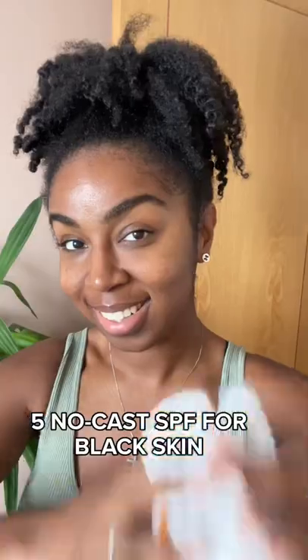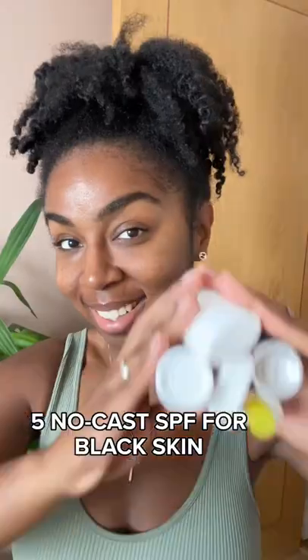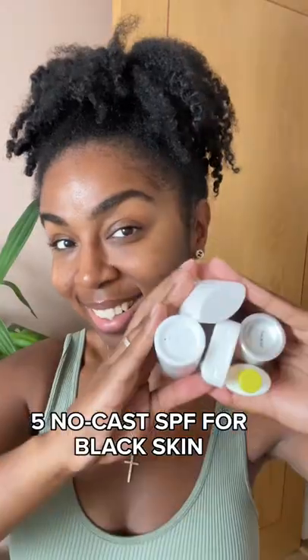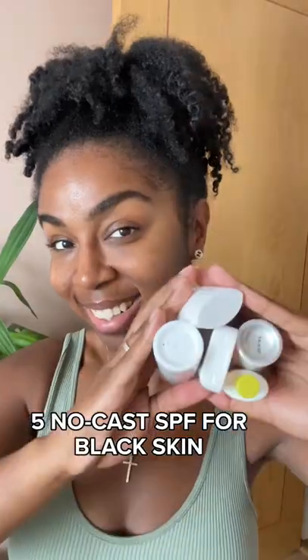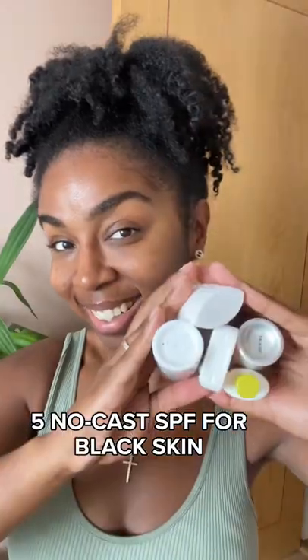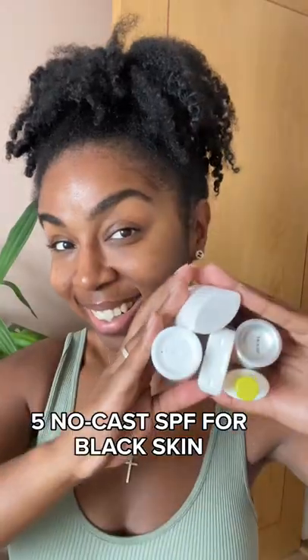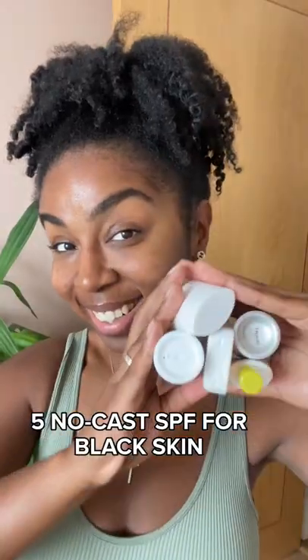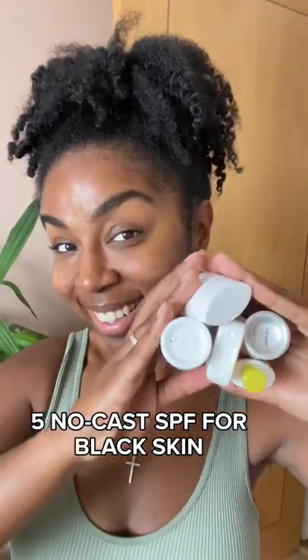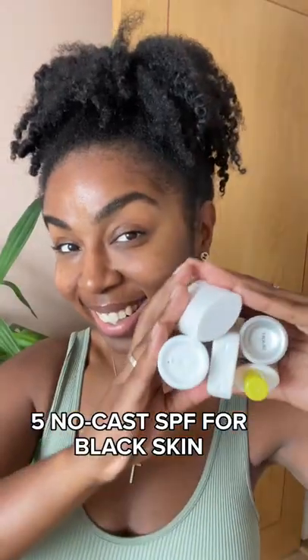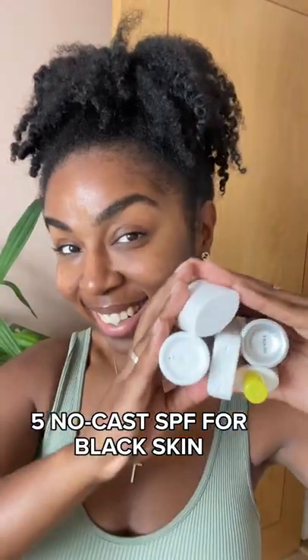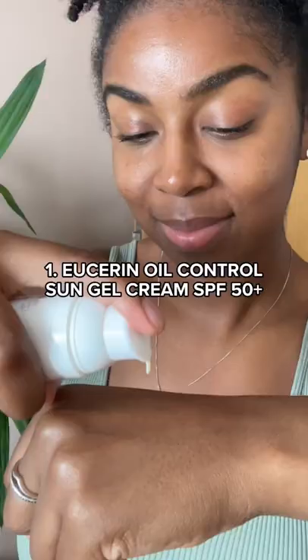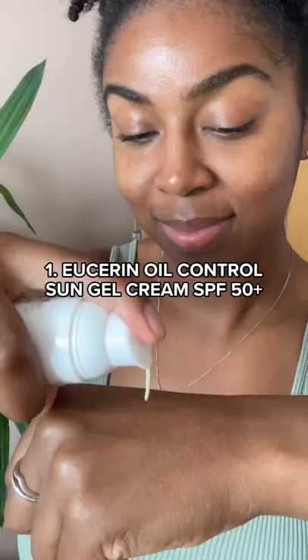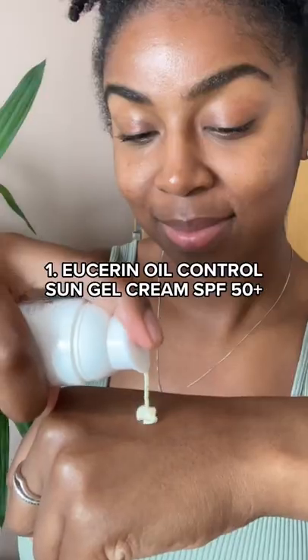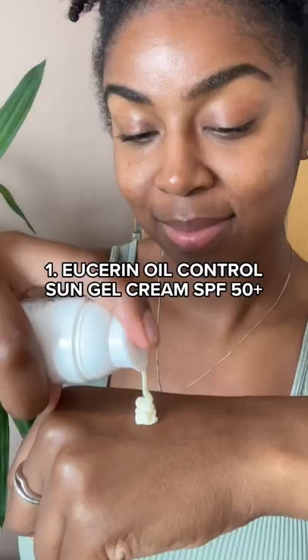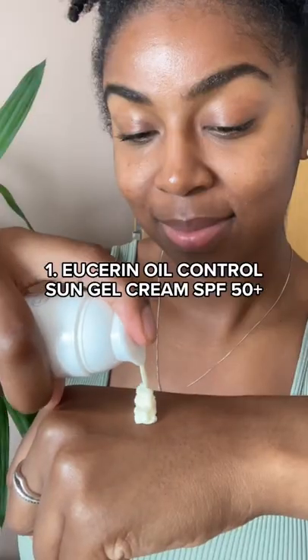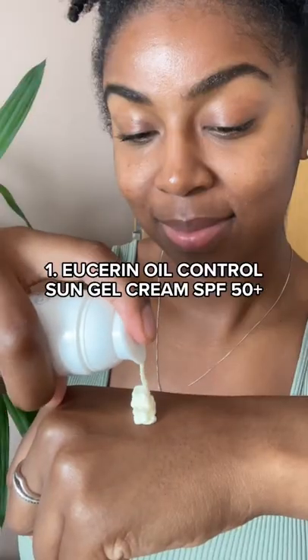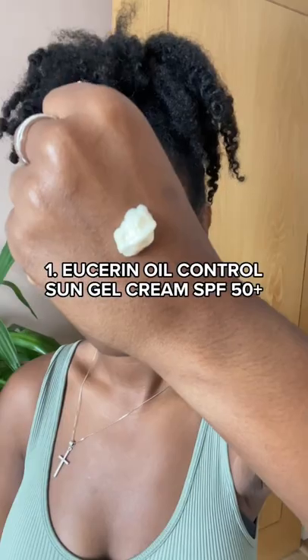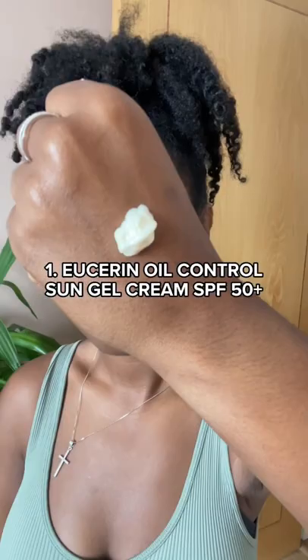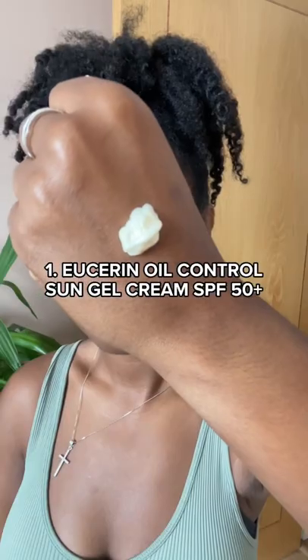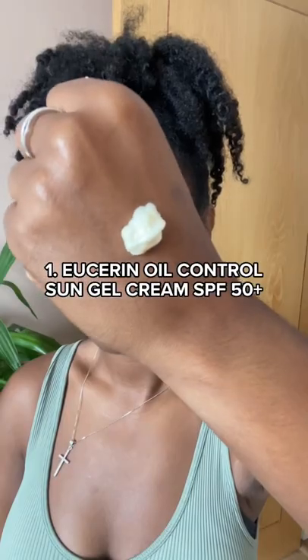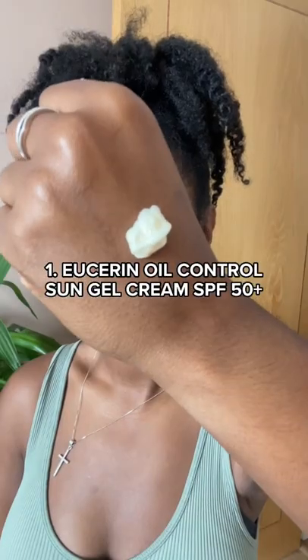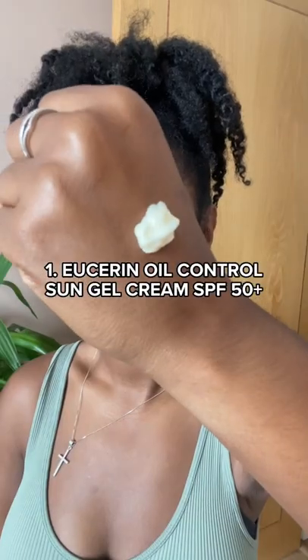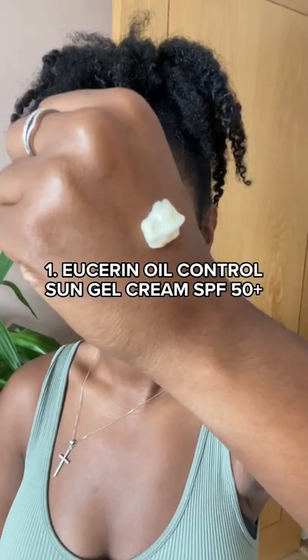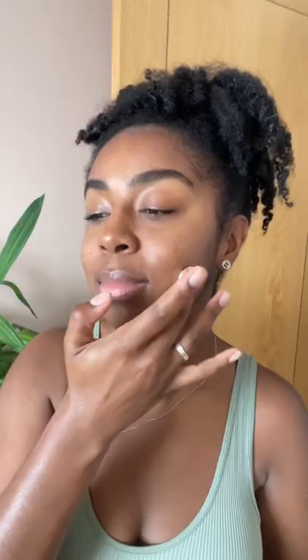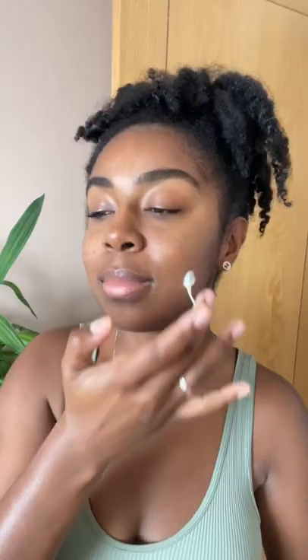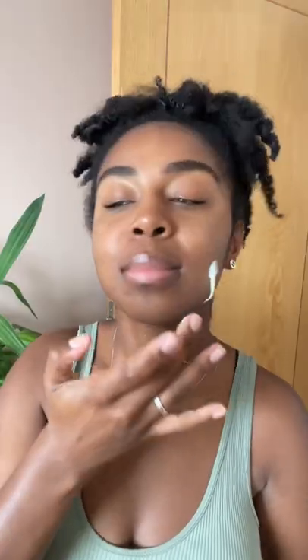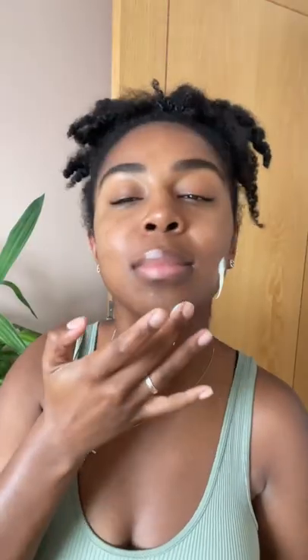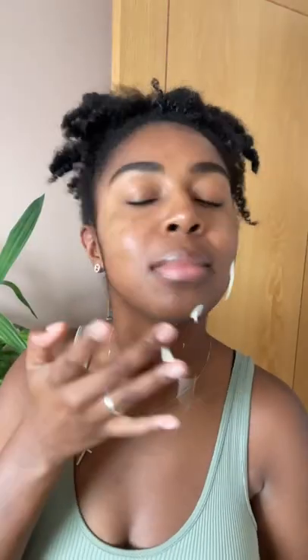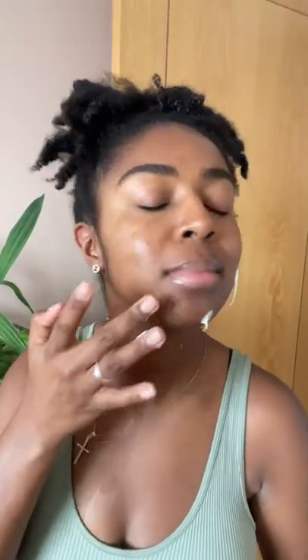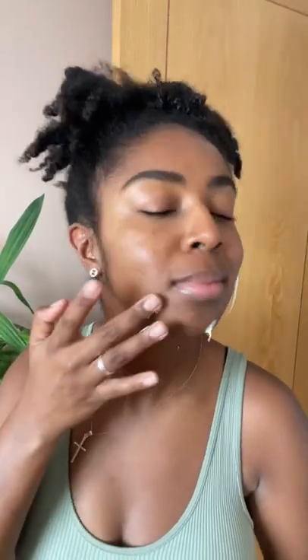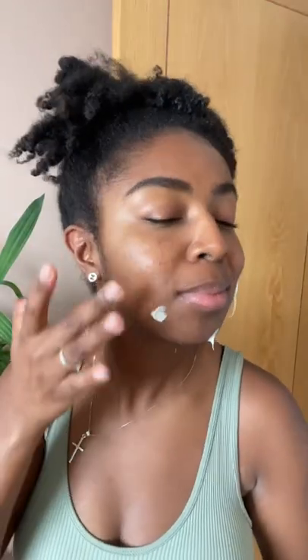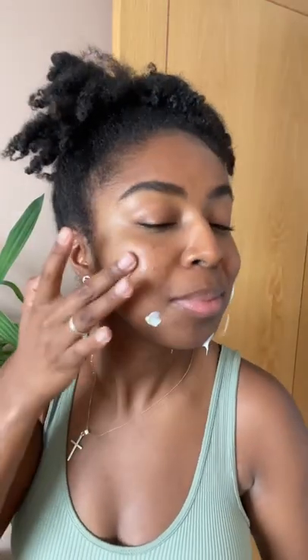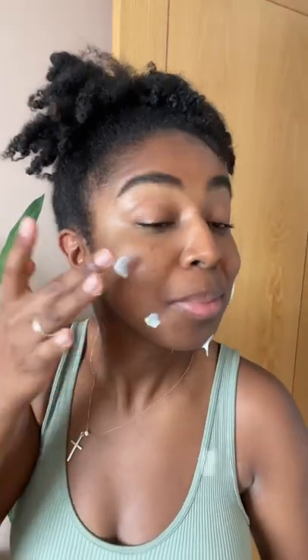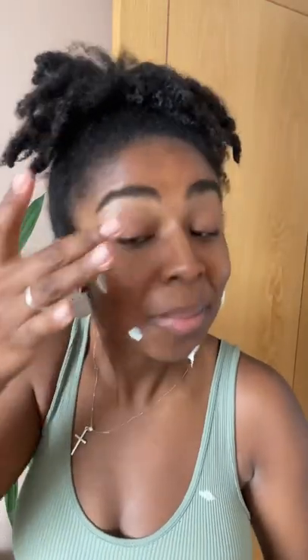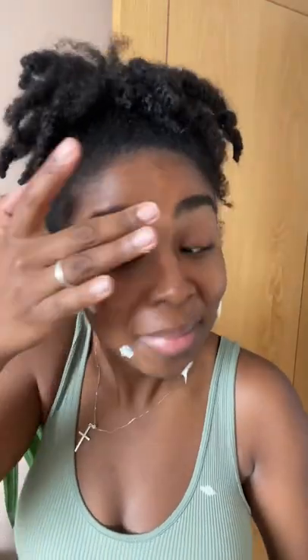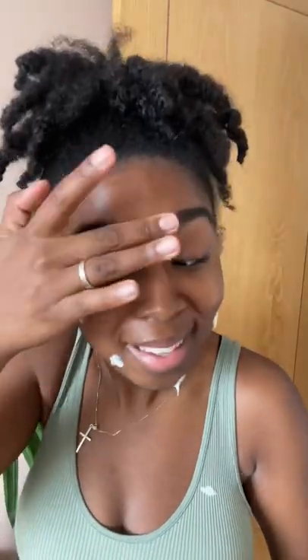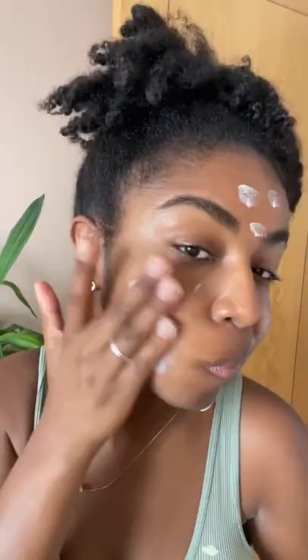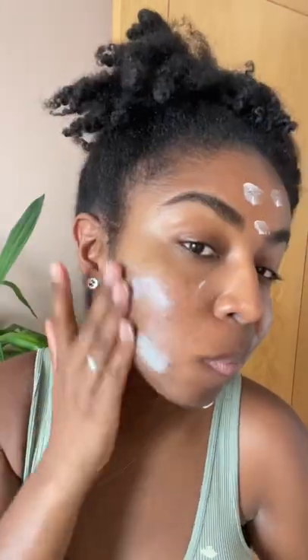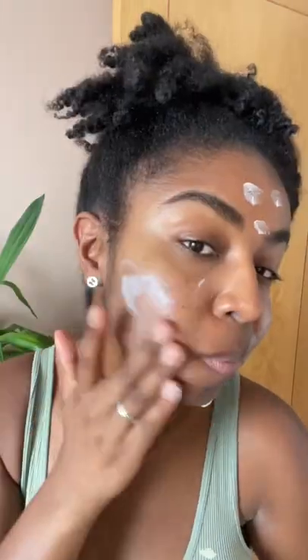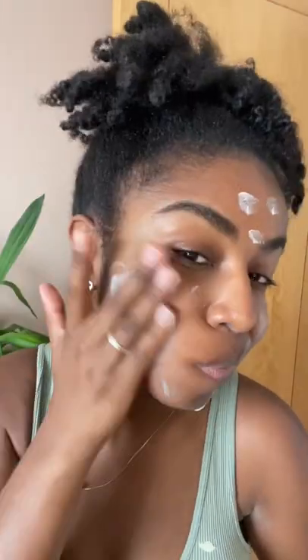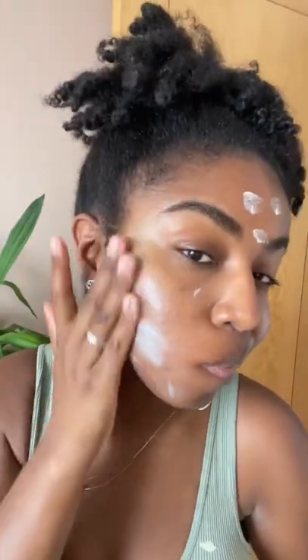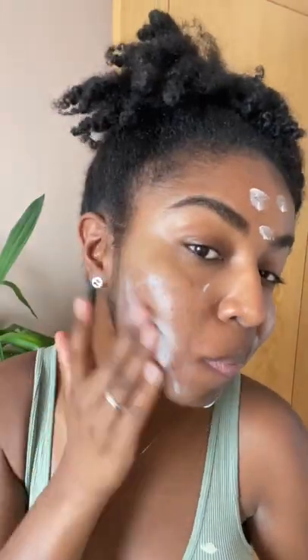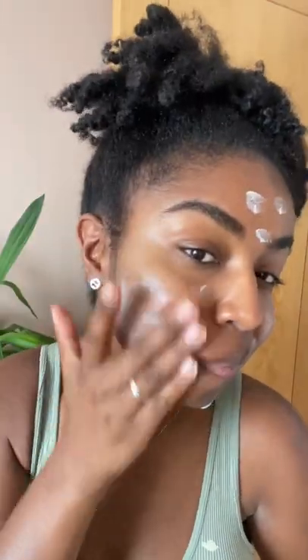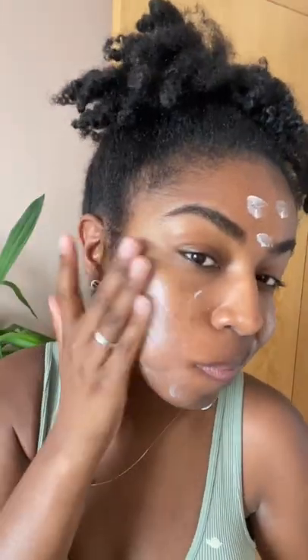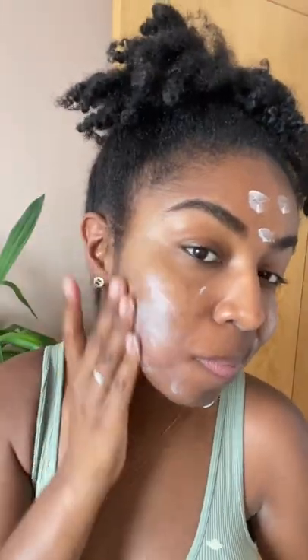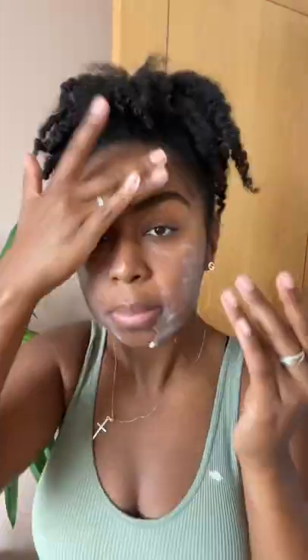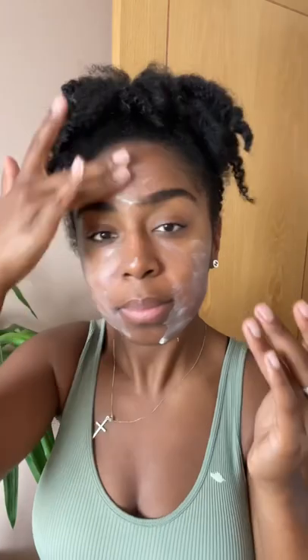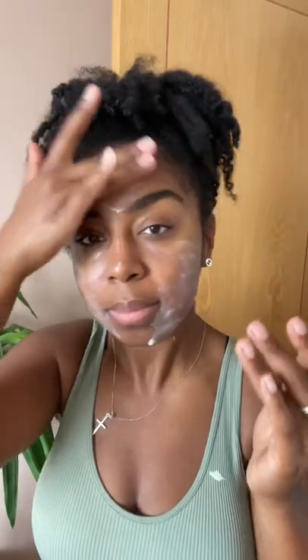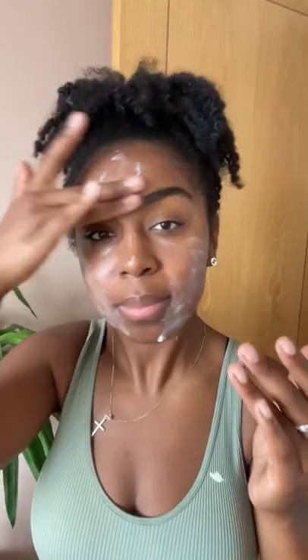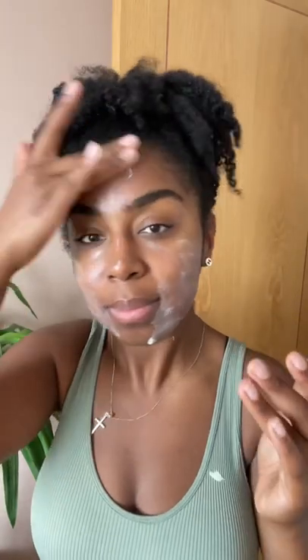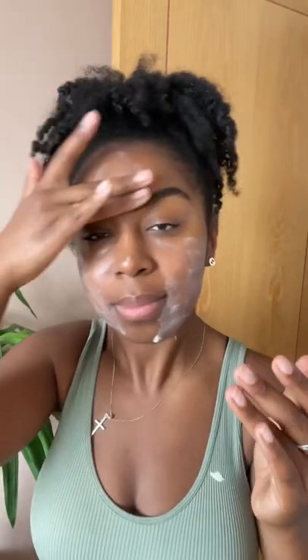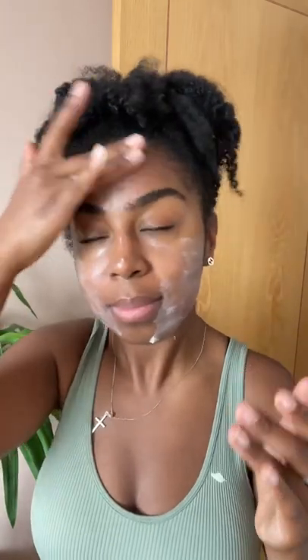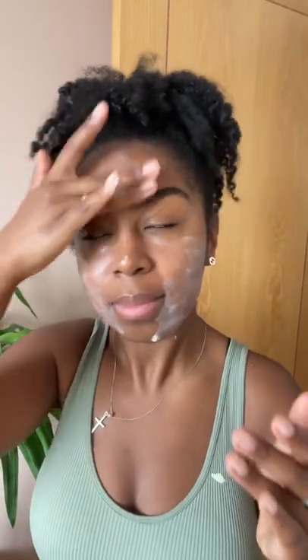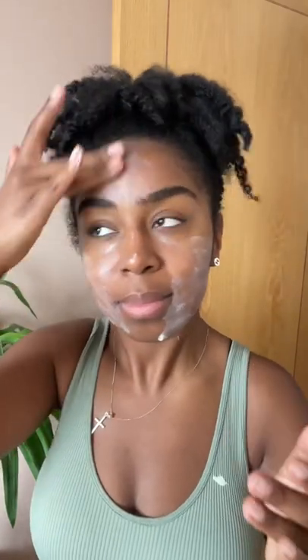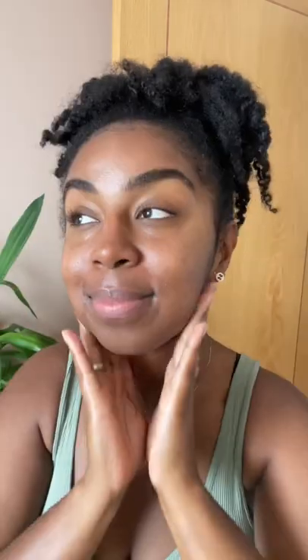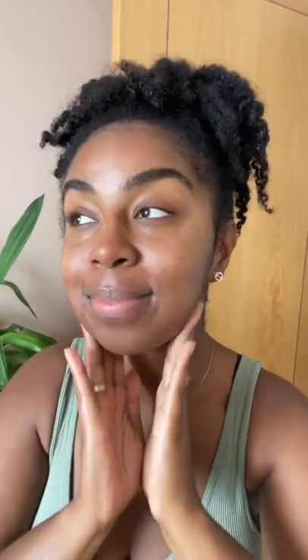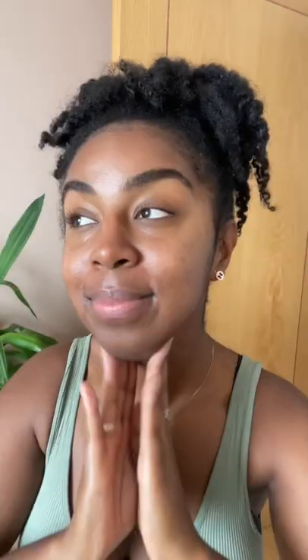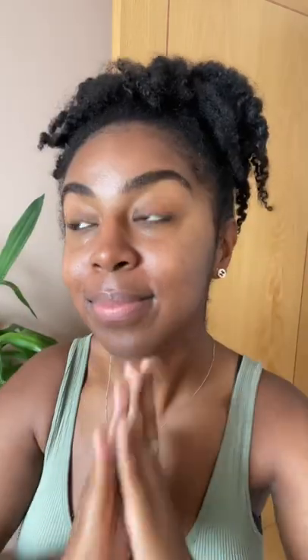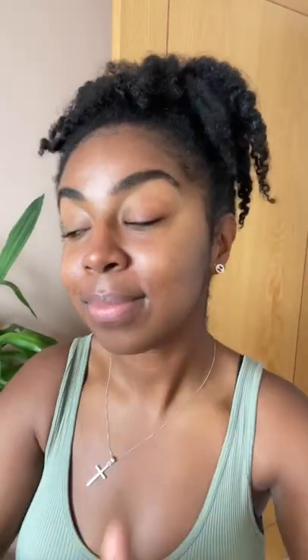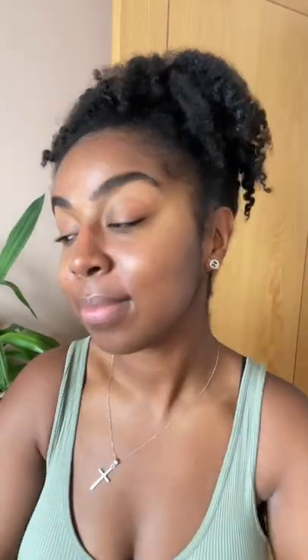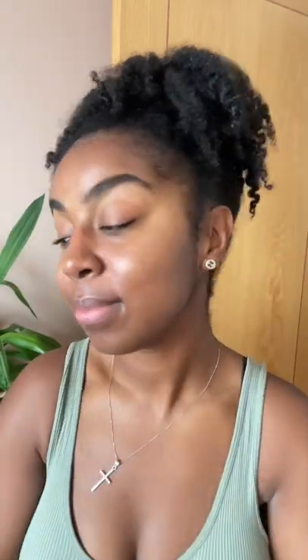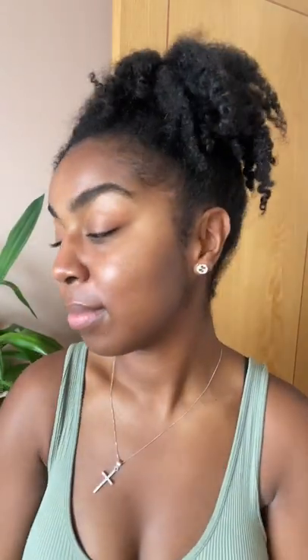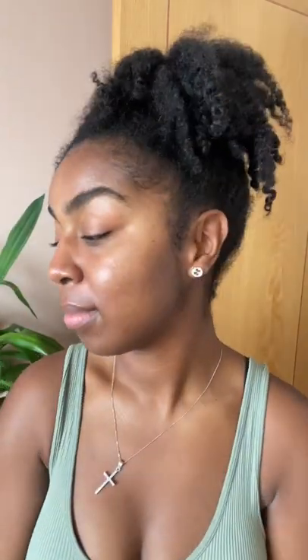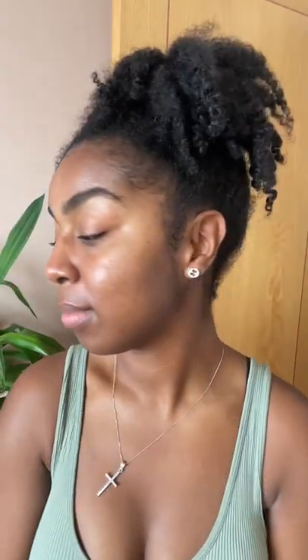Five Black skin-friendly SPFs. I use this almost every day with makeup or without. It's oil controlling and has an almost matte finish. Zero ashy cast.